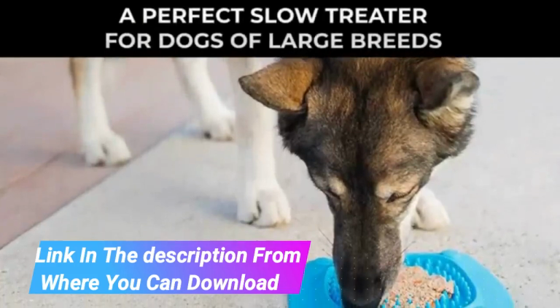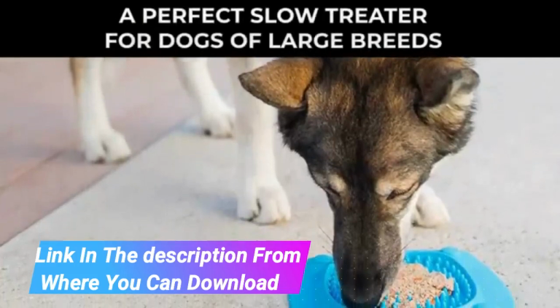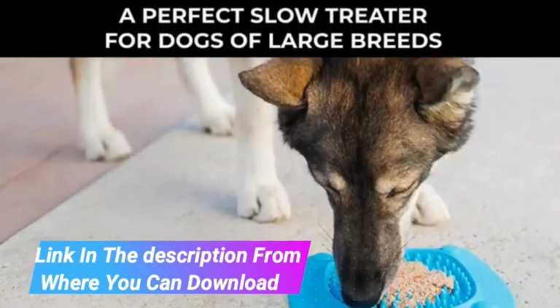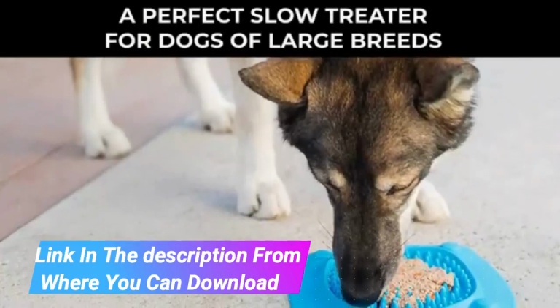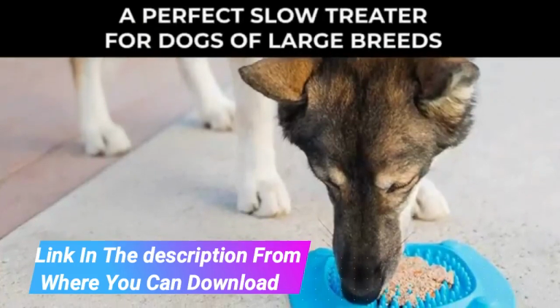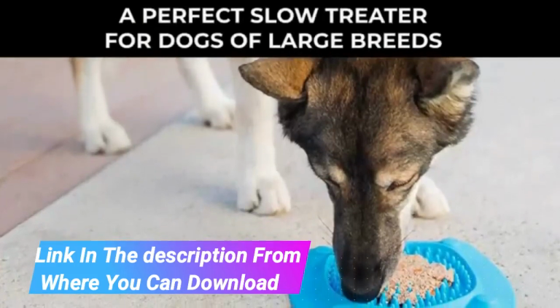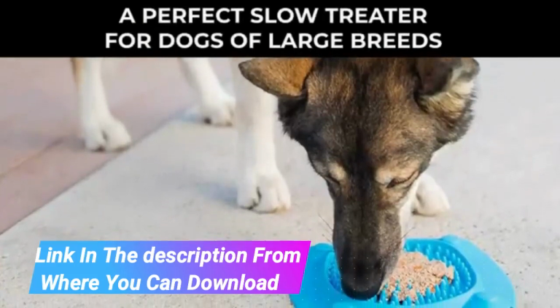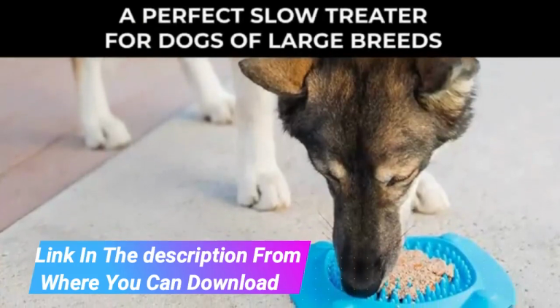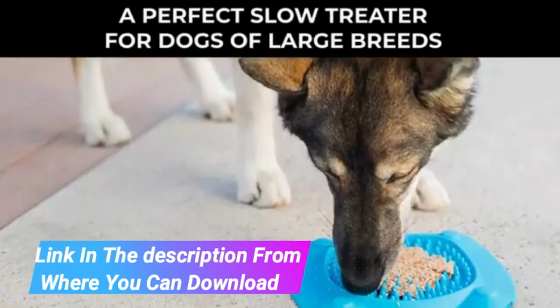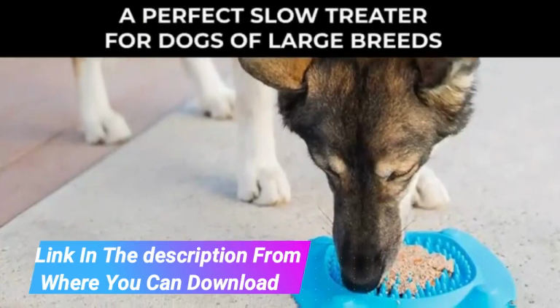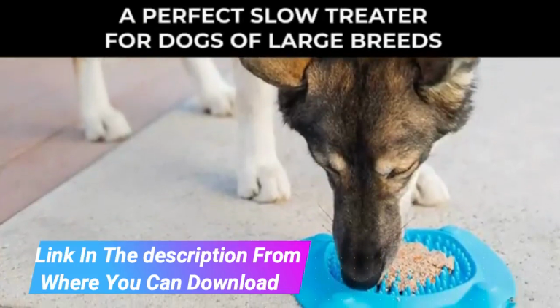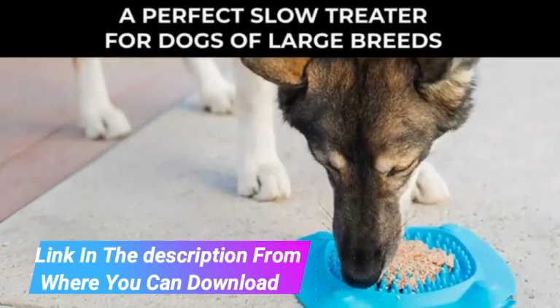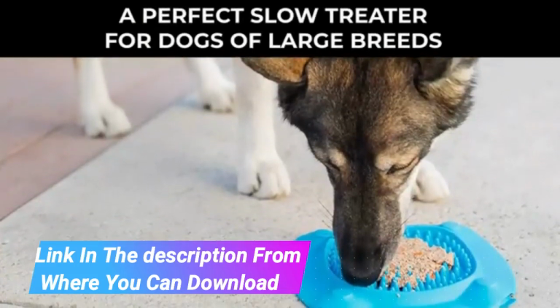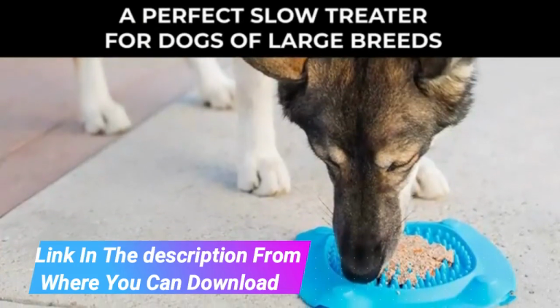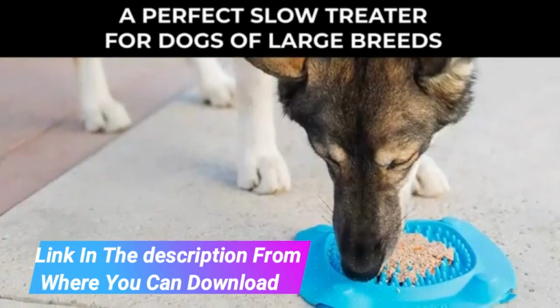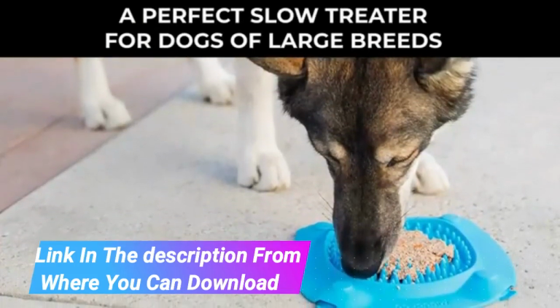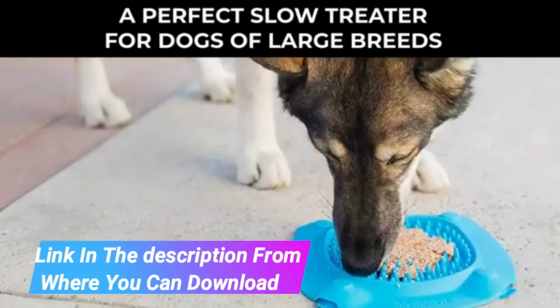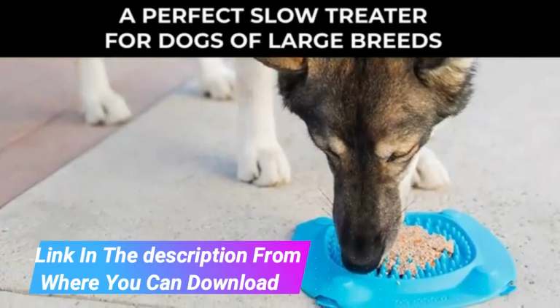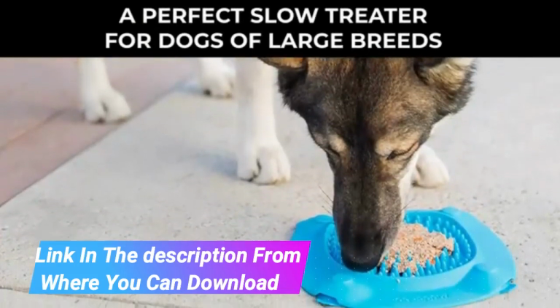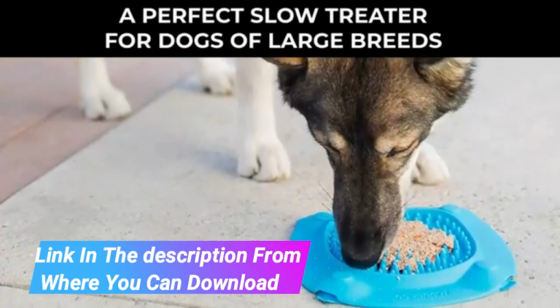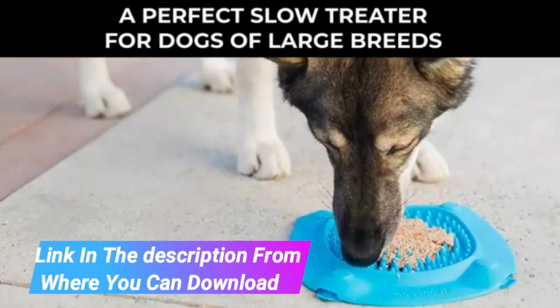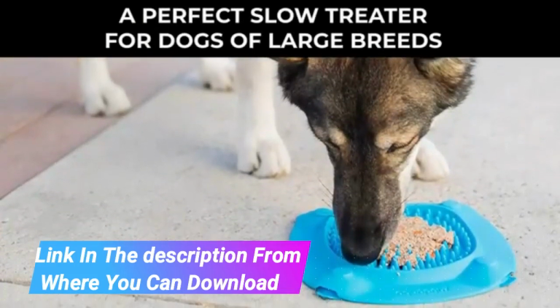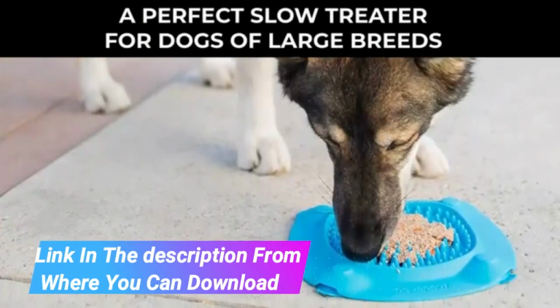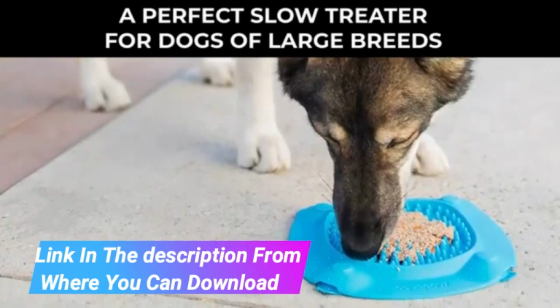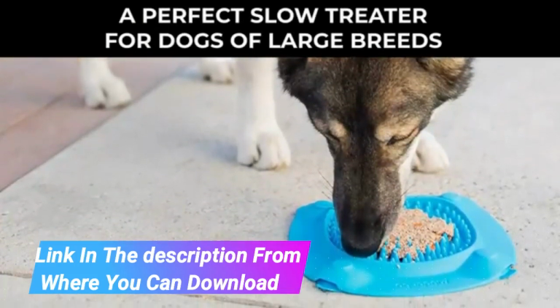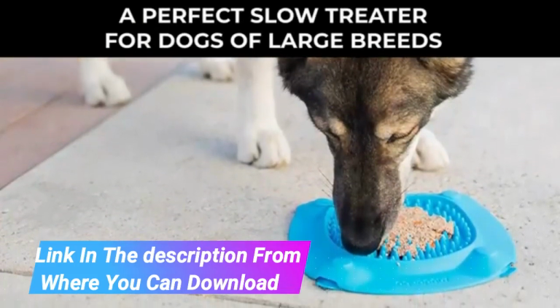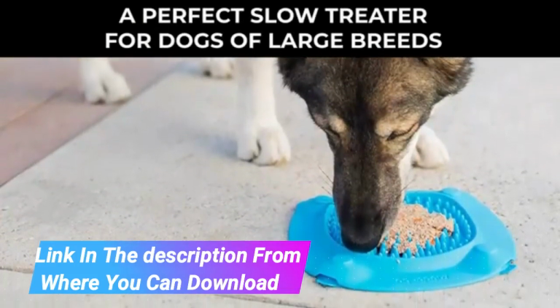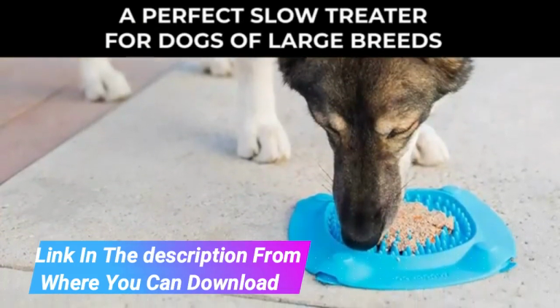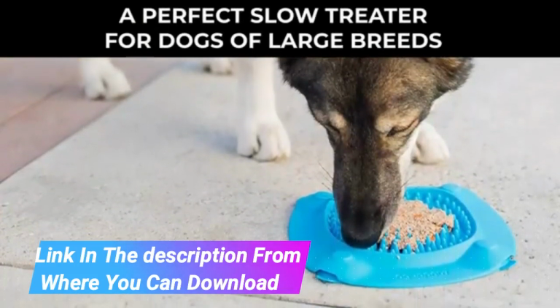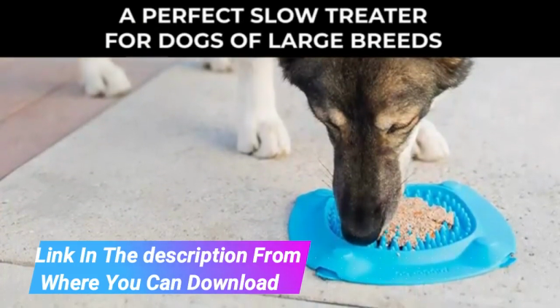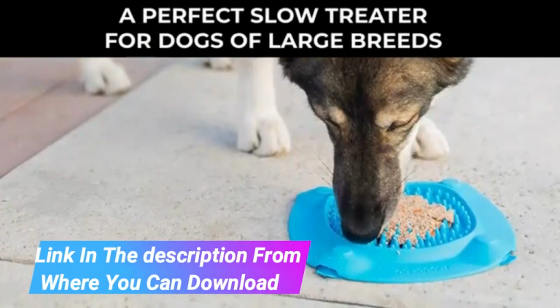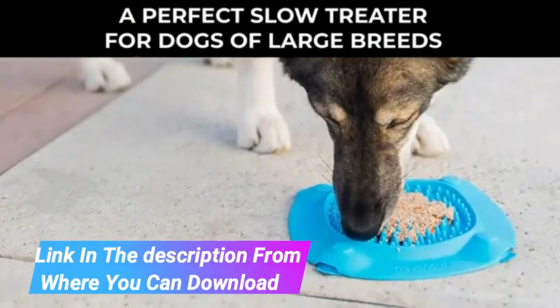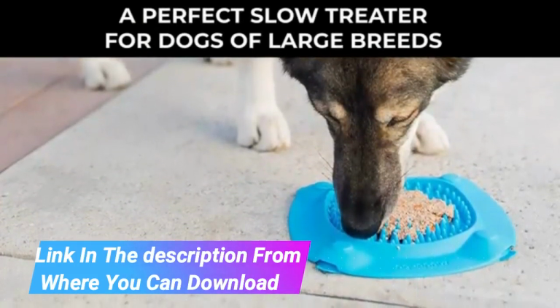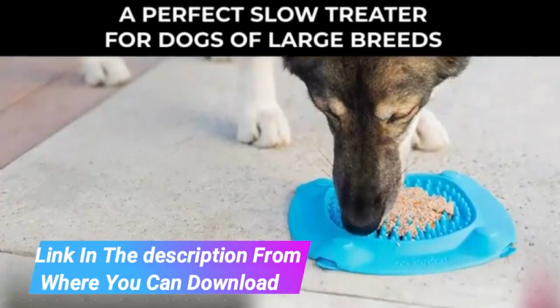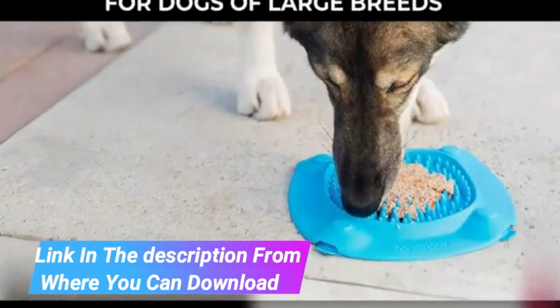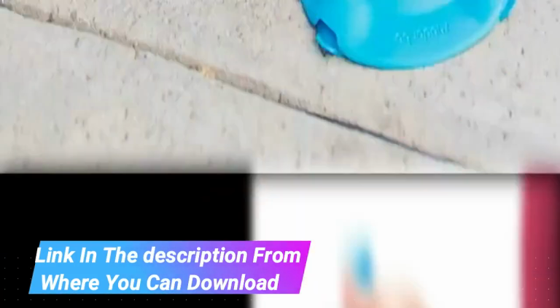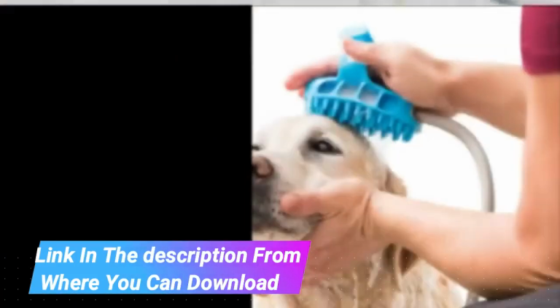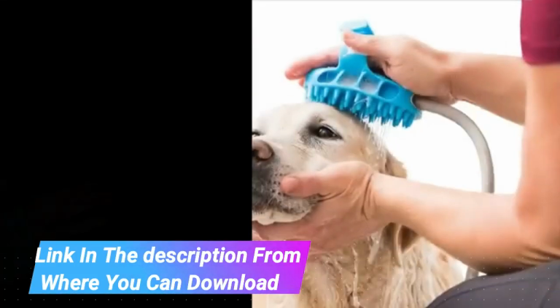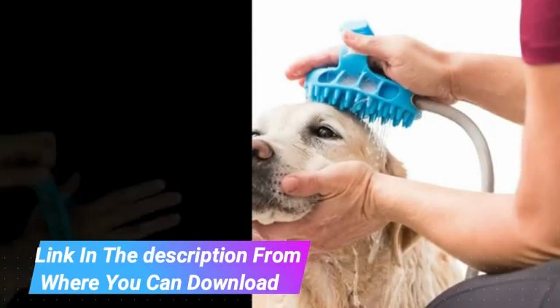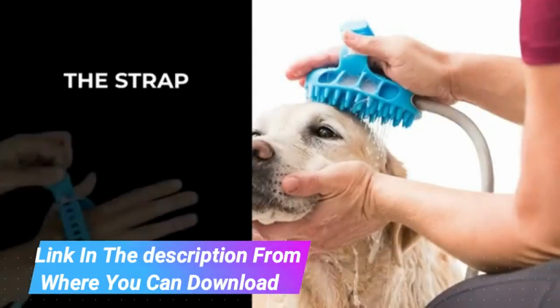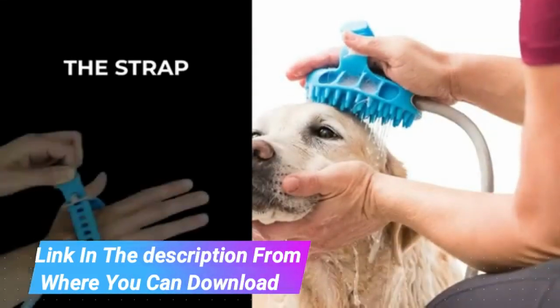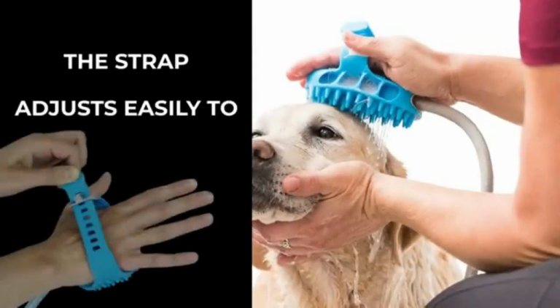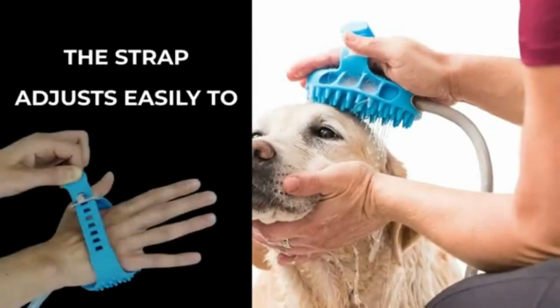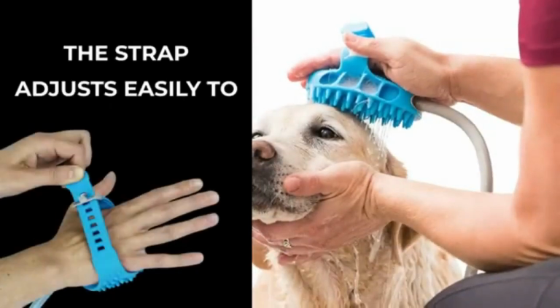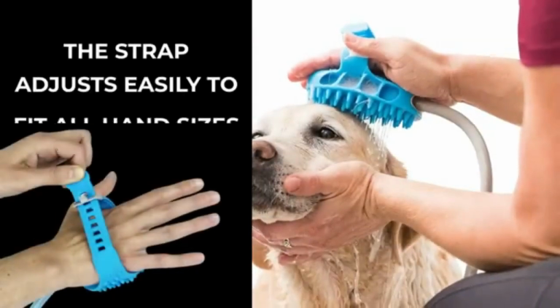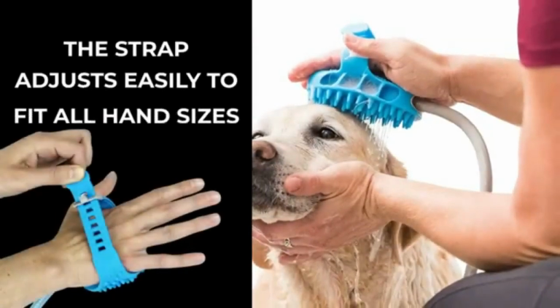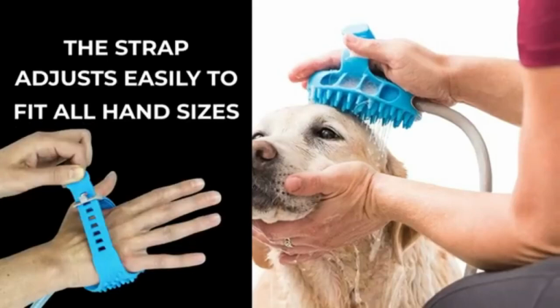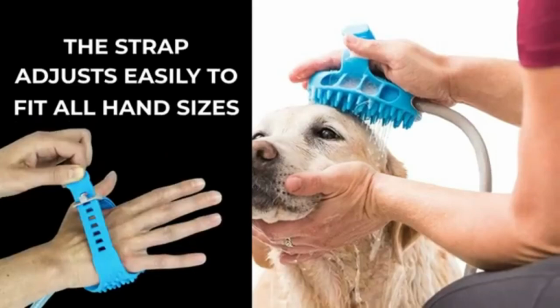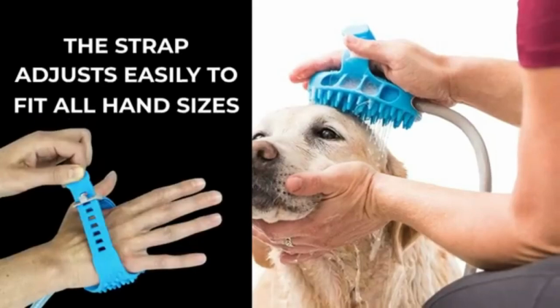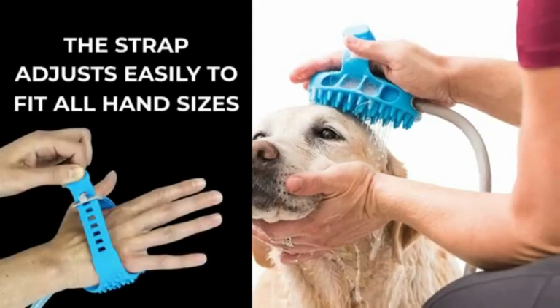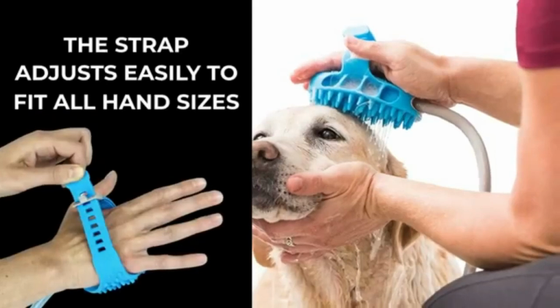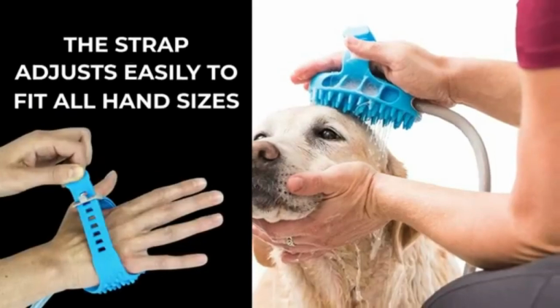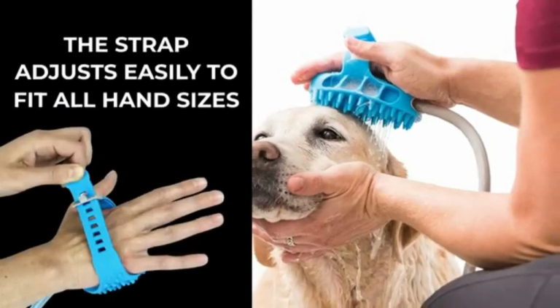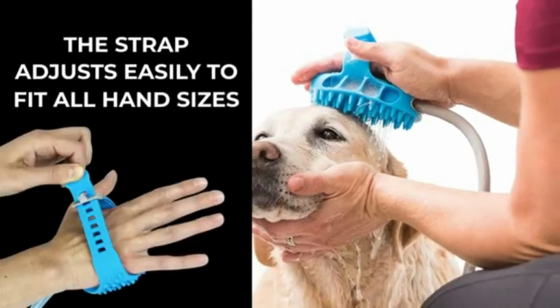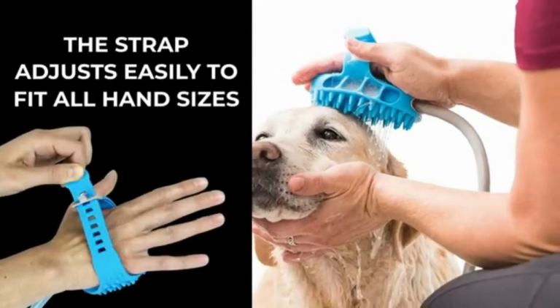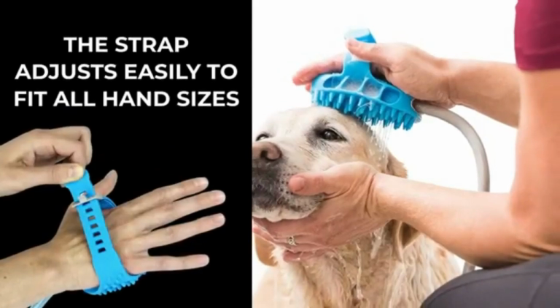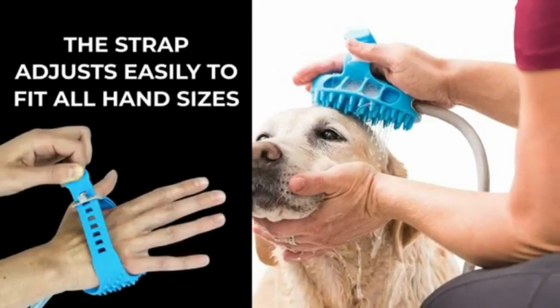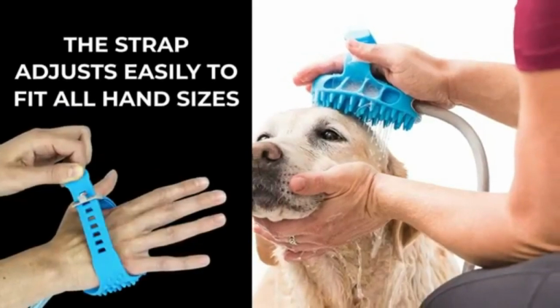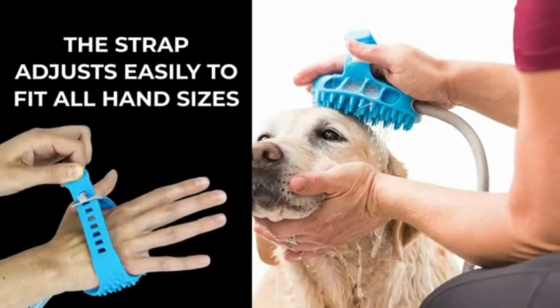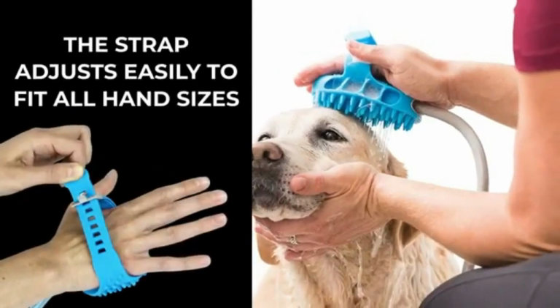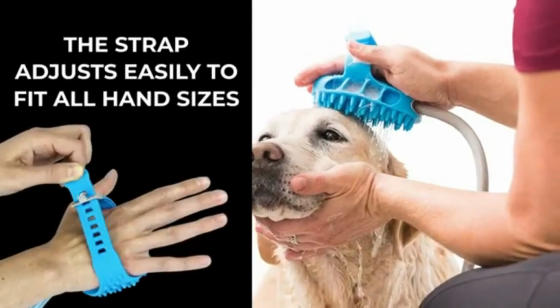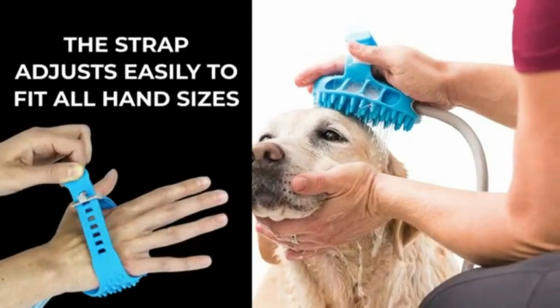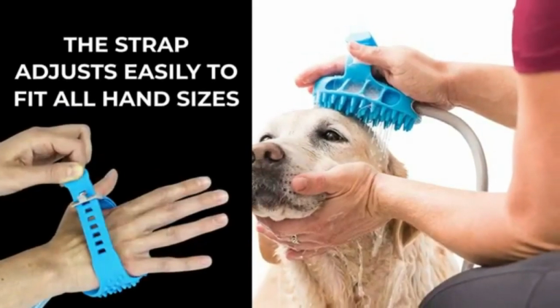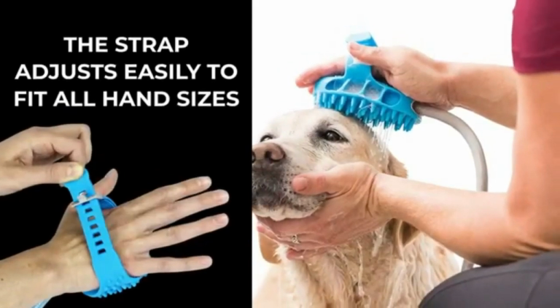Pet bathing made easy. Save time, money, and water when you wash your furry friends at home with this innovative pet shower attachment.